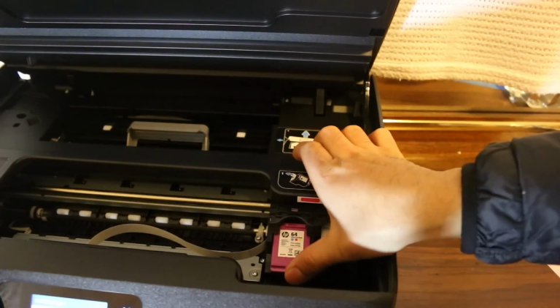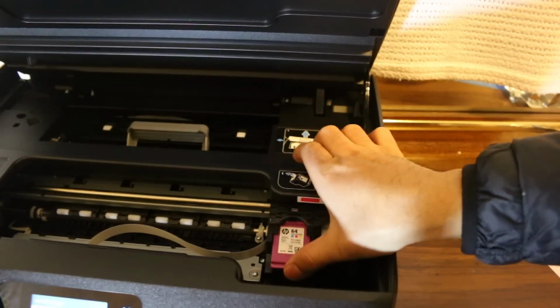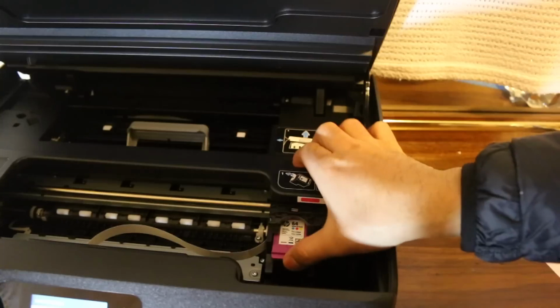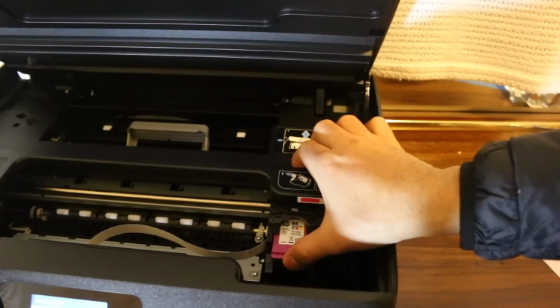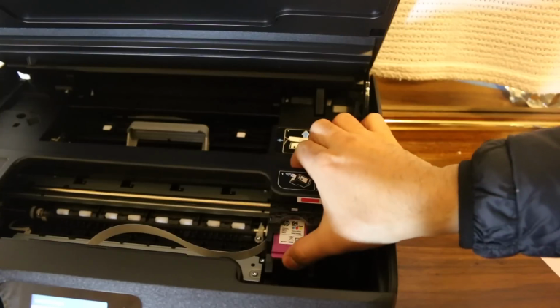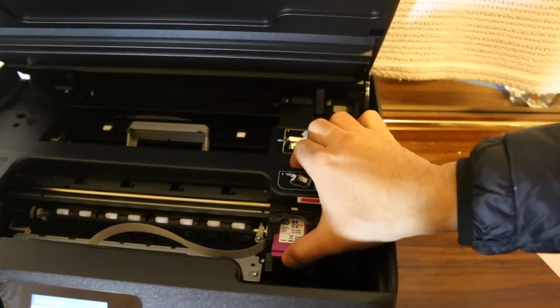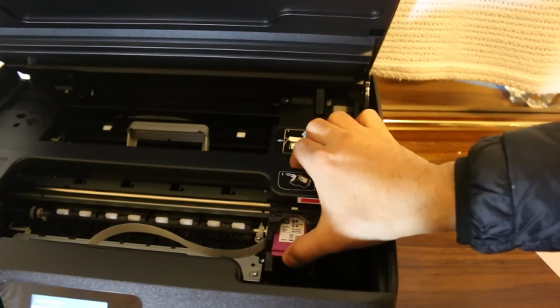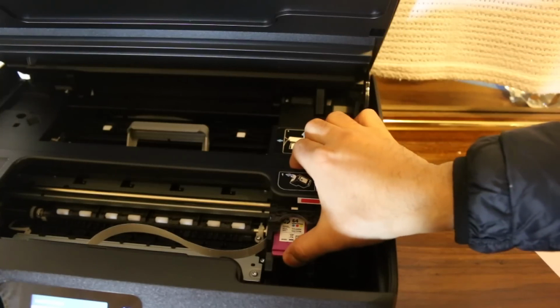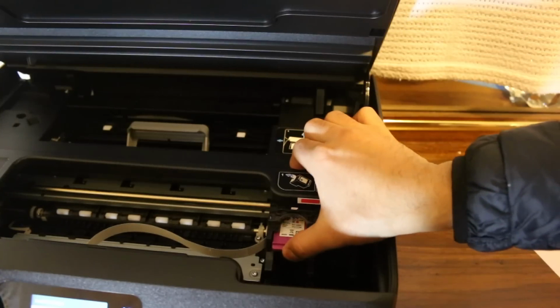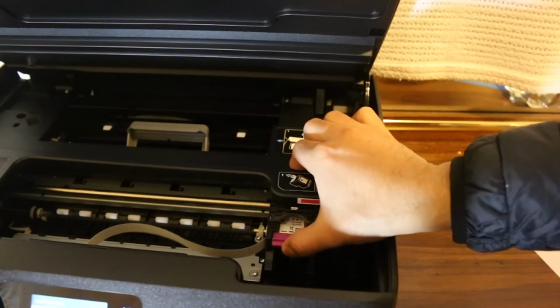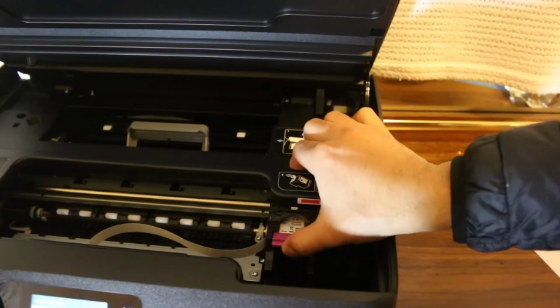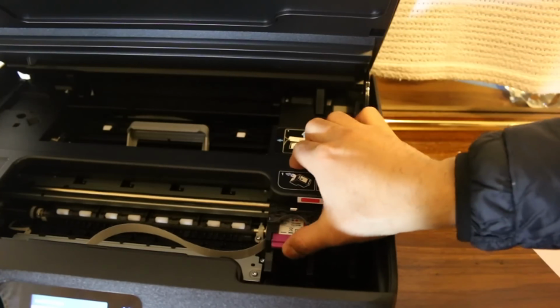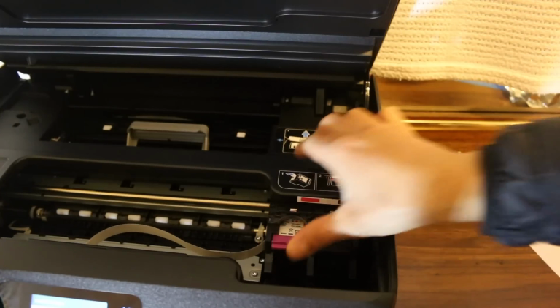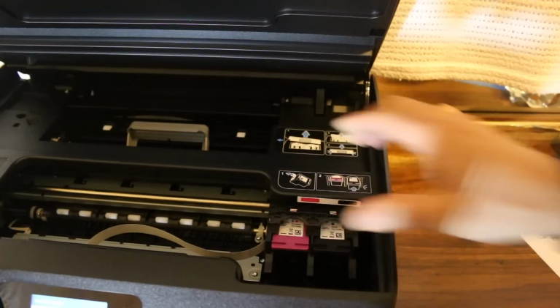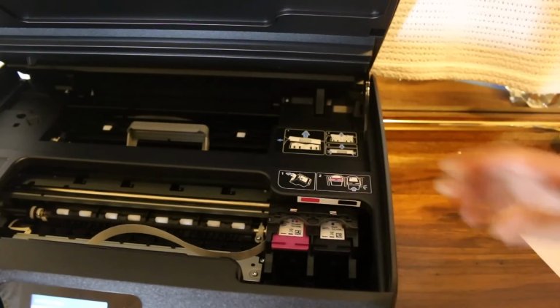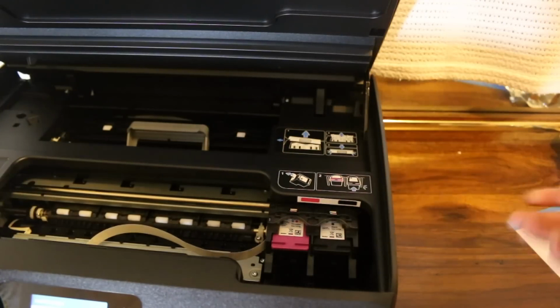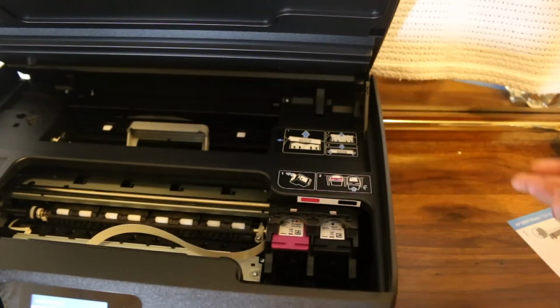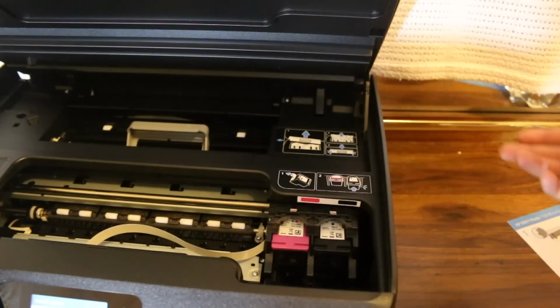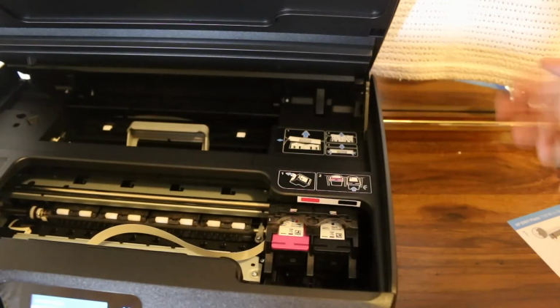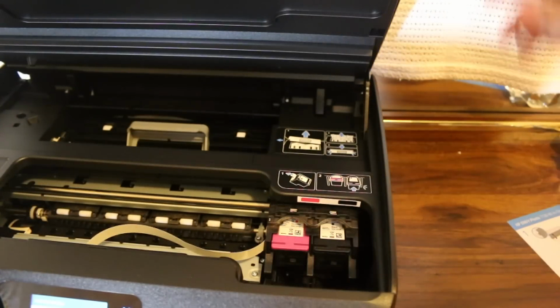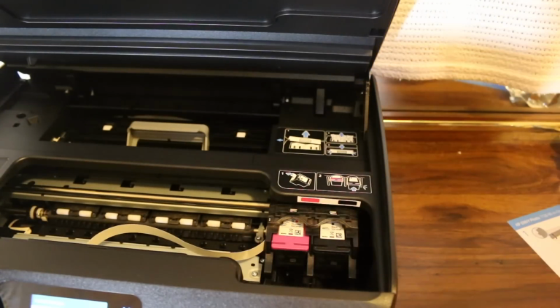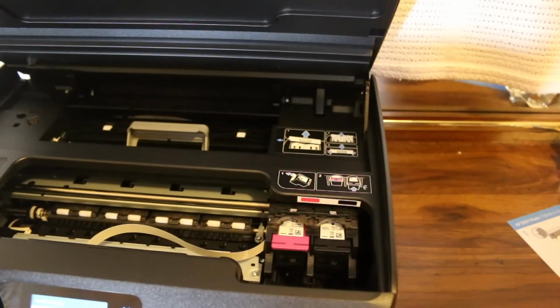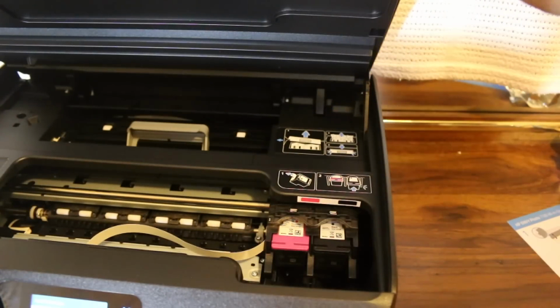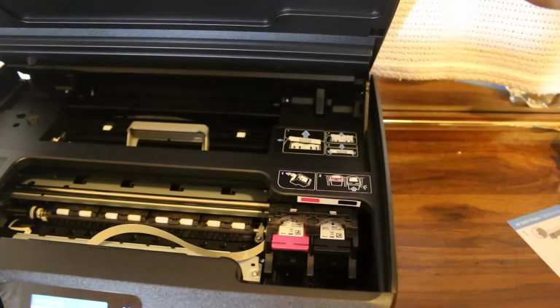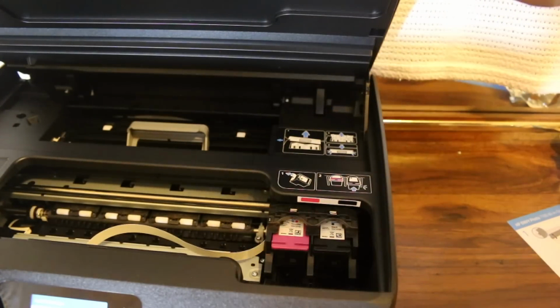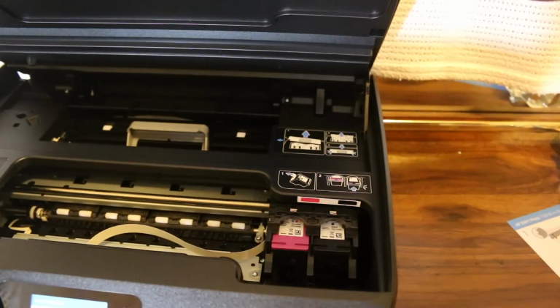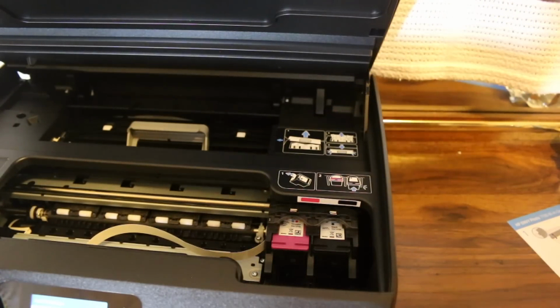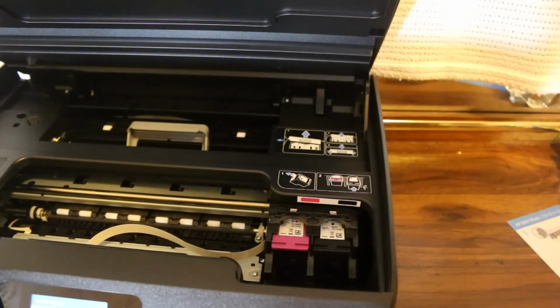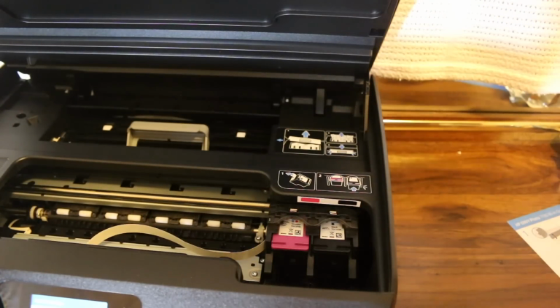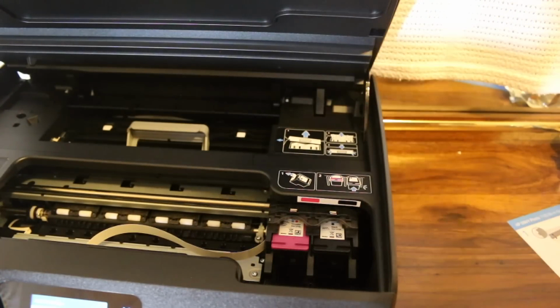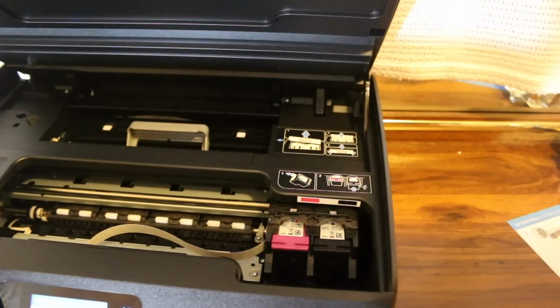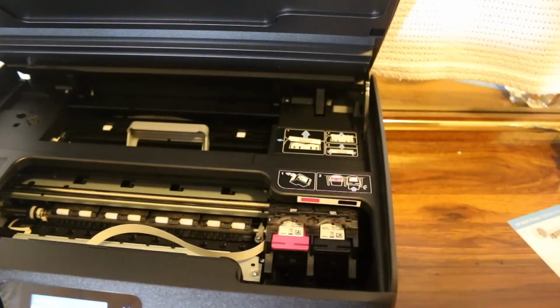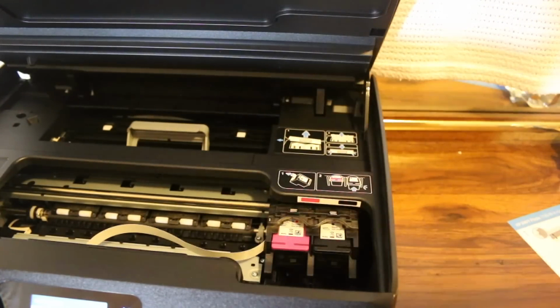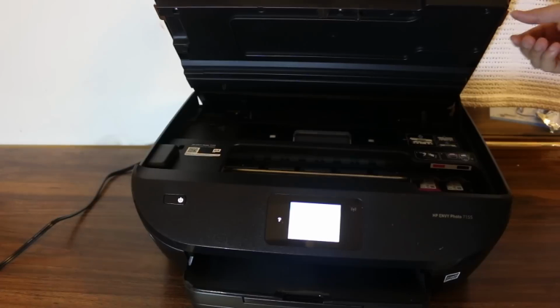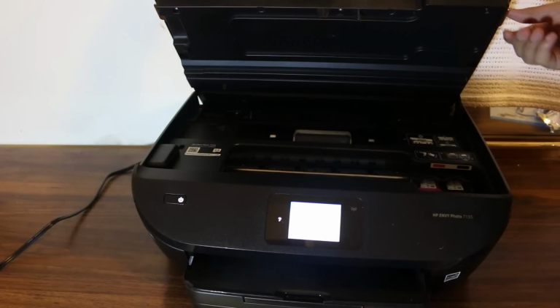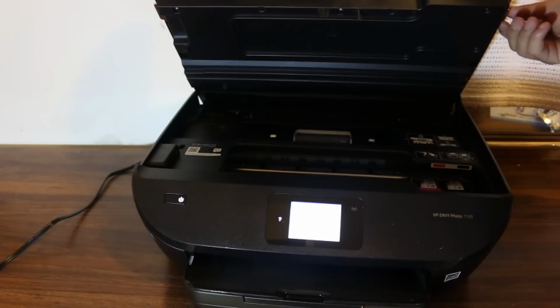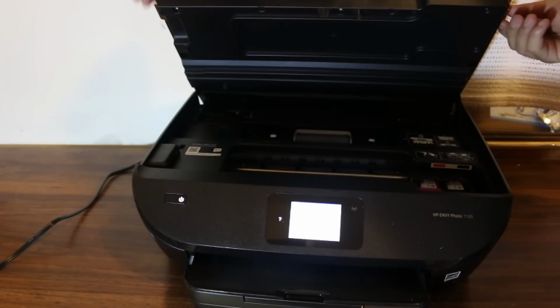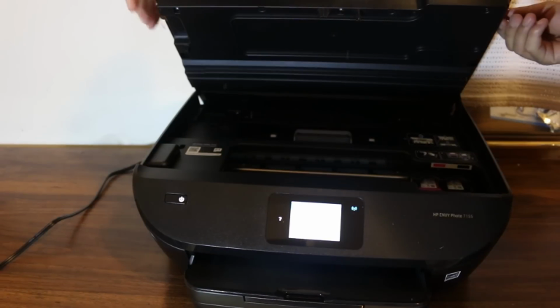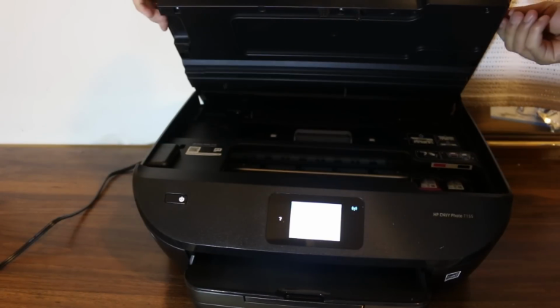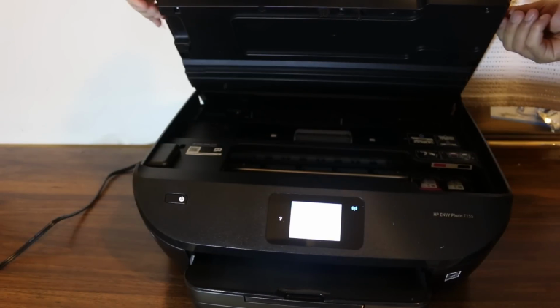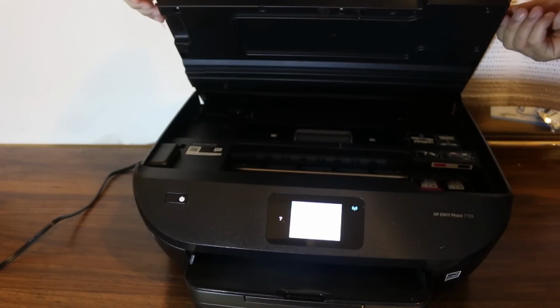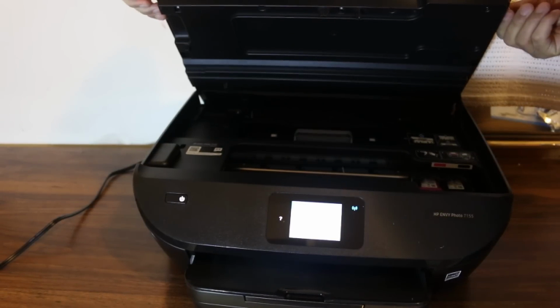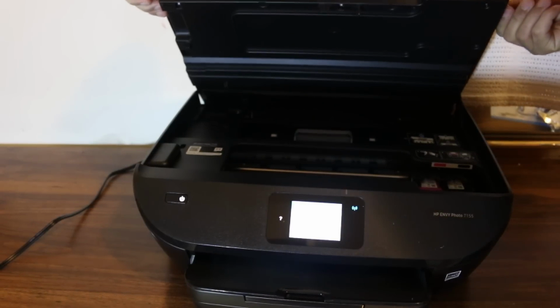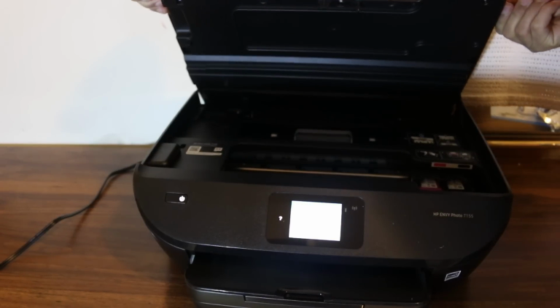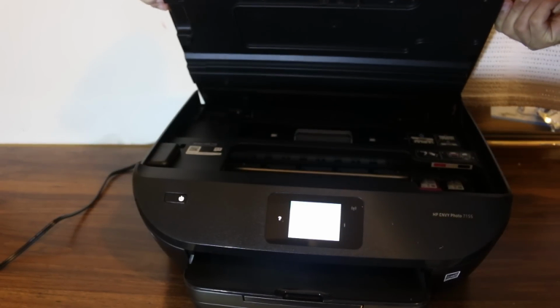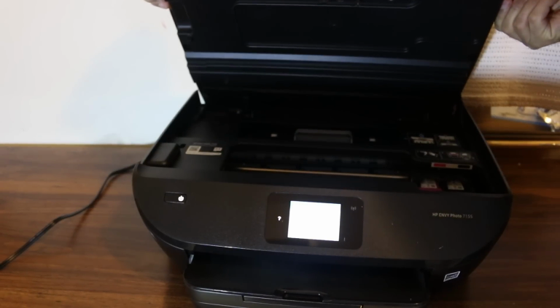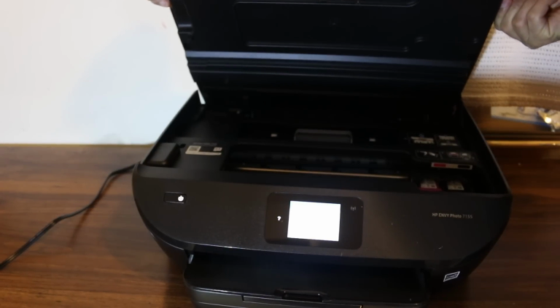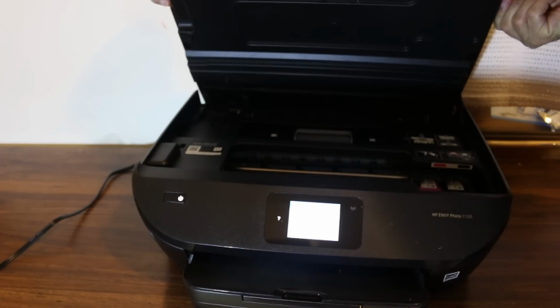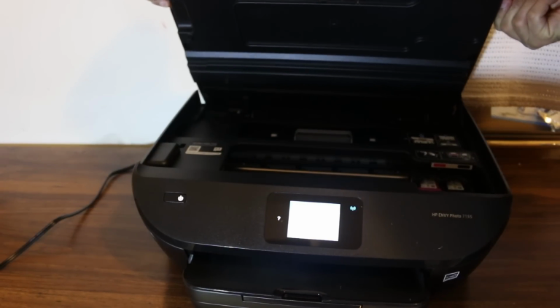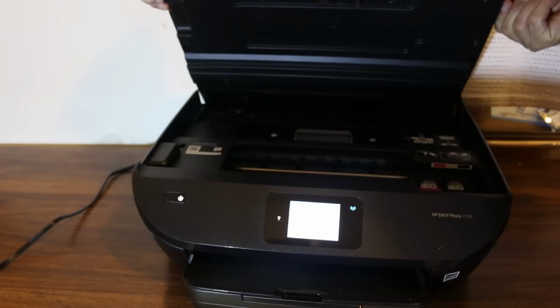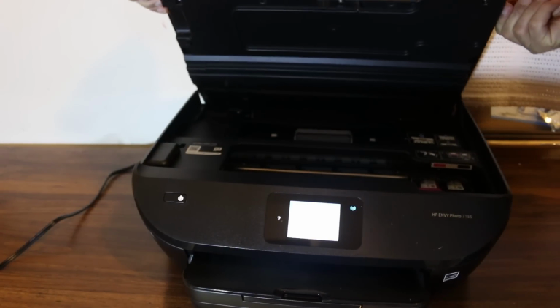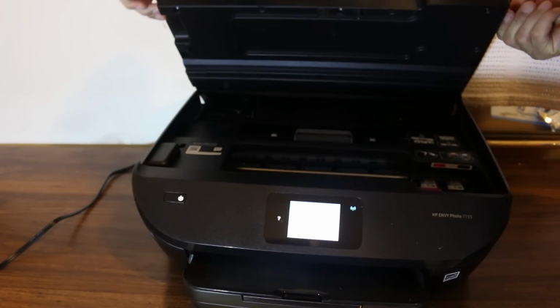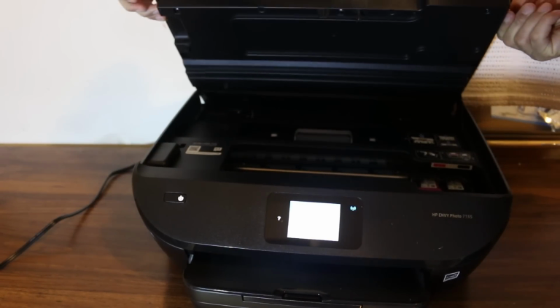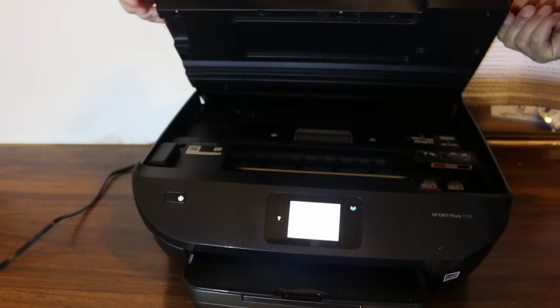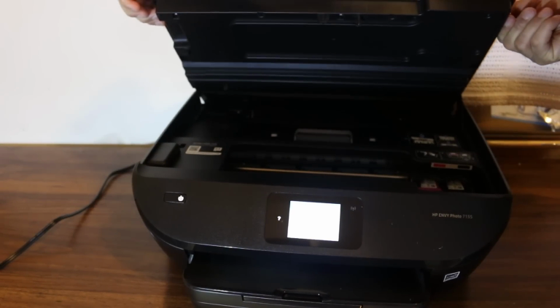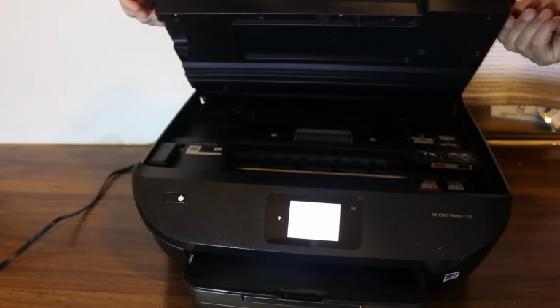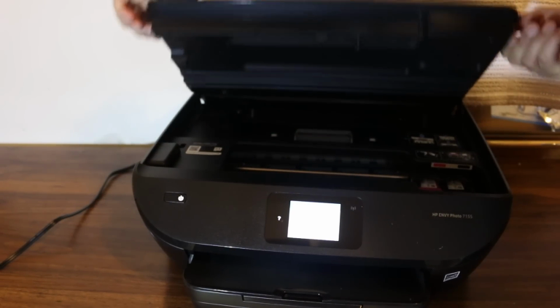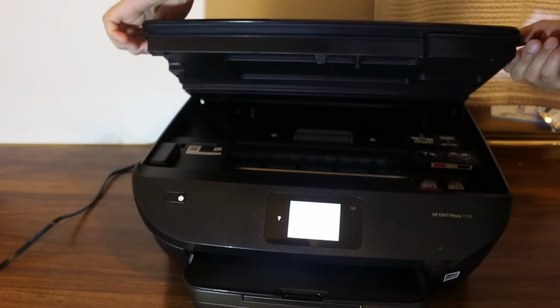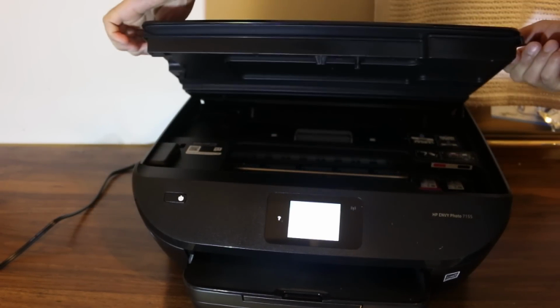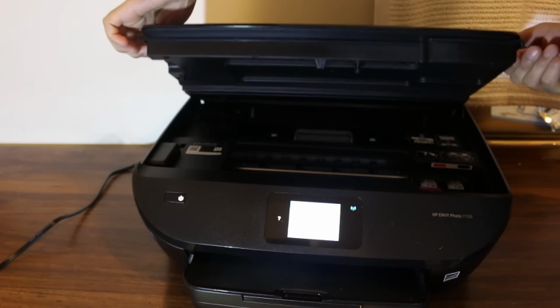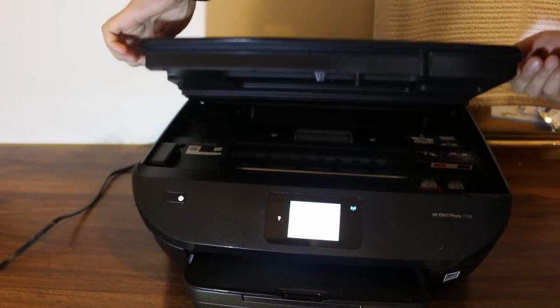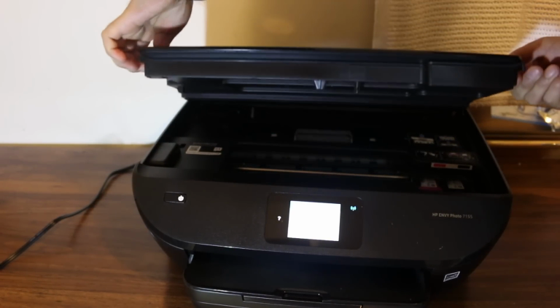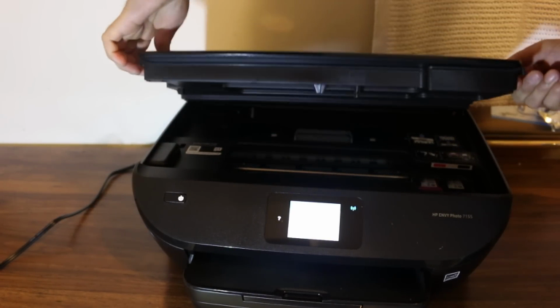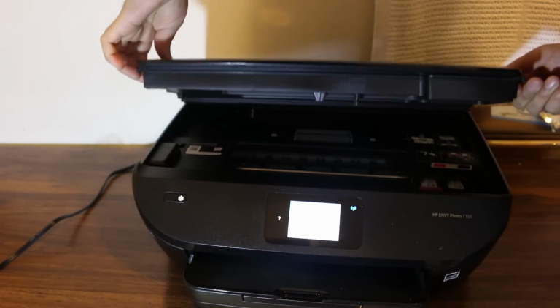Slide it in — now it's done. Hold the chamber up and then it will close by itself.